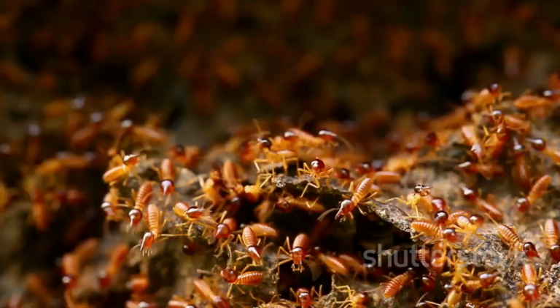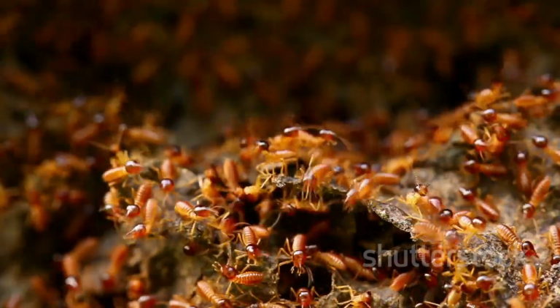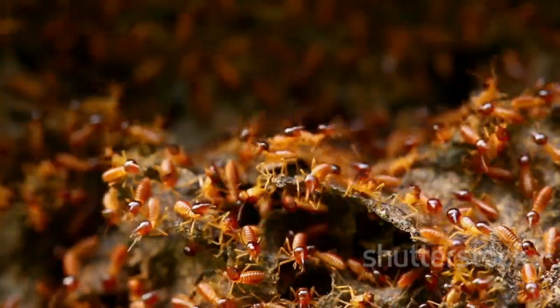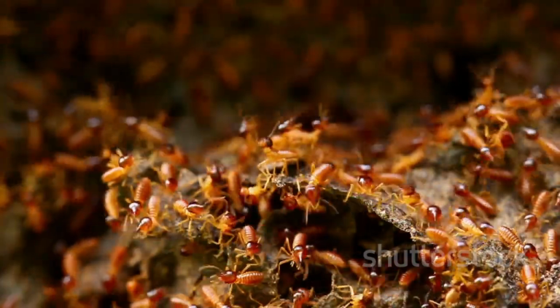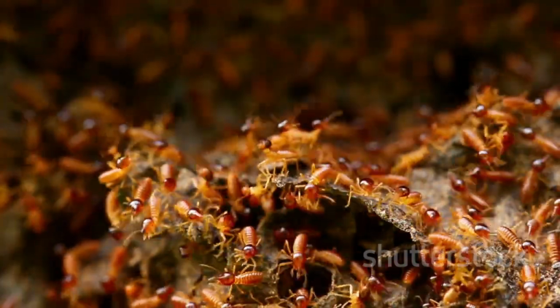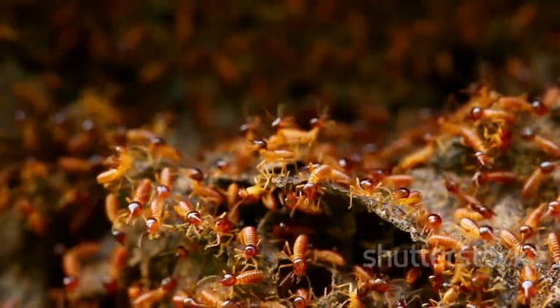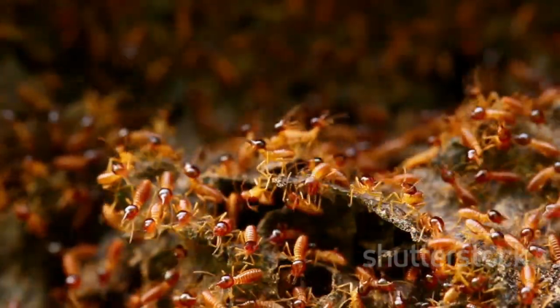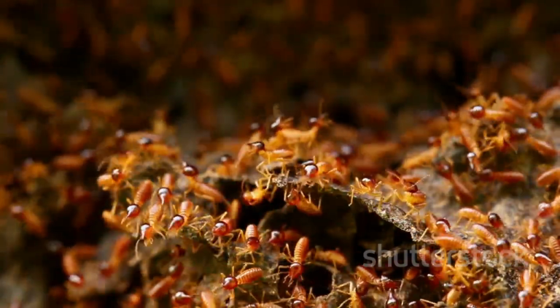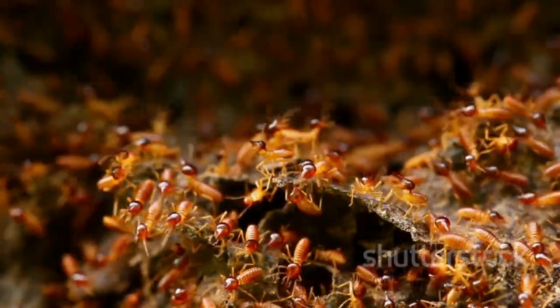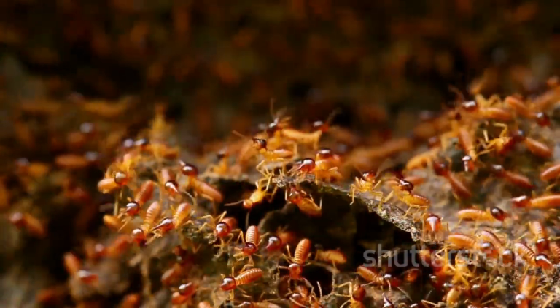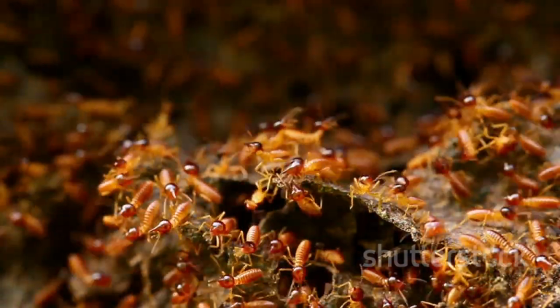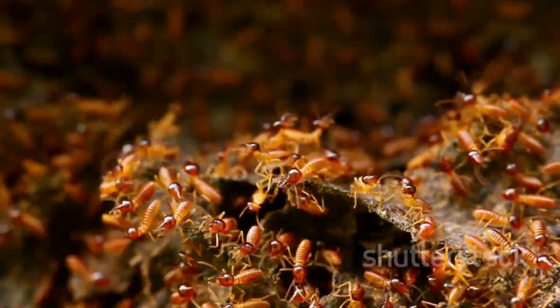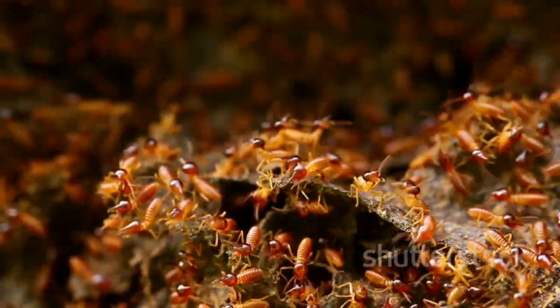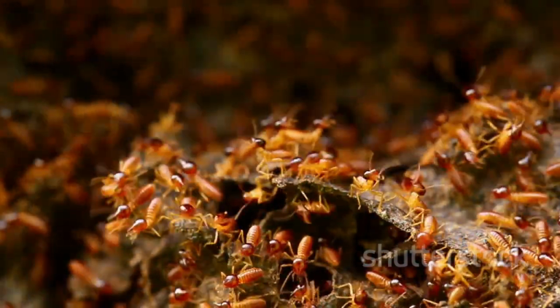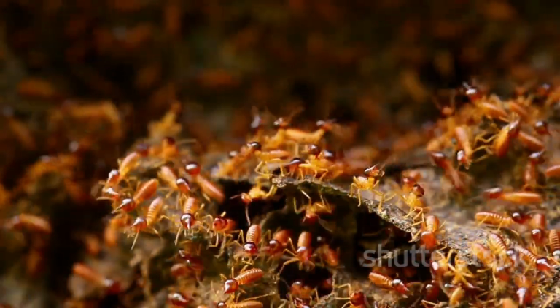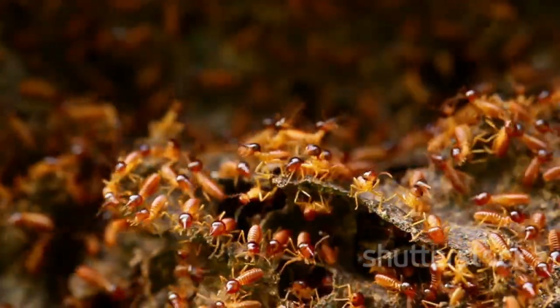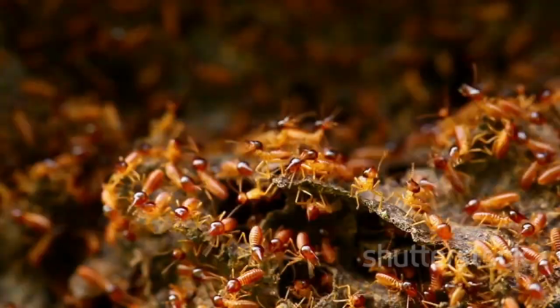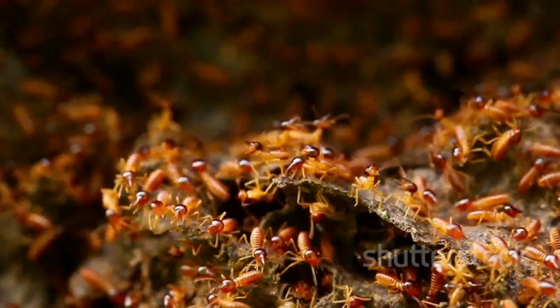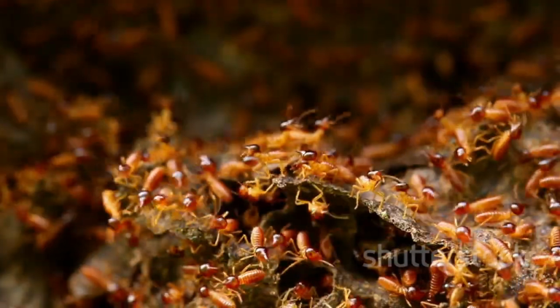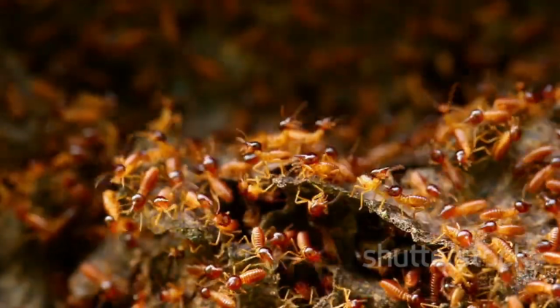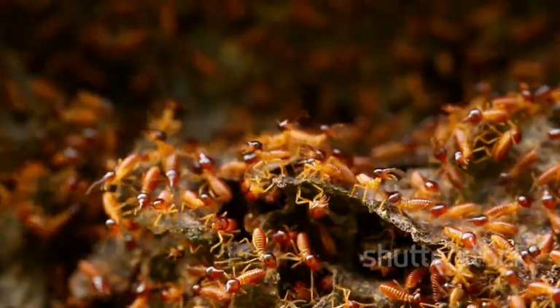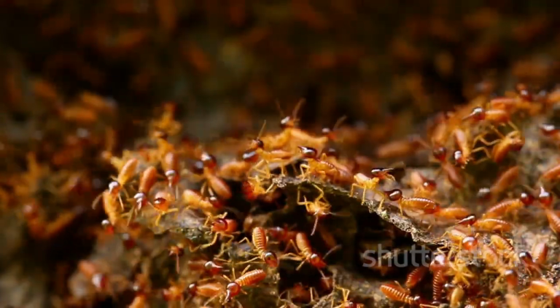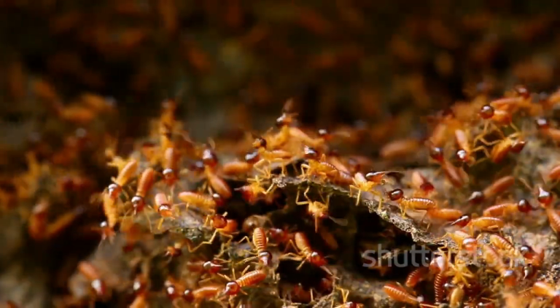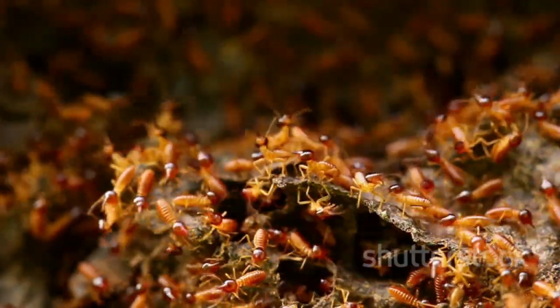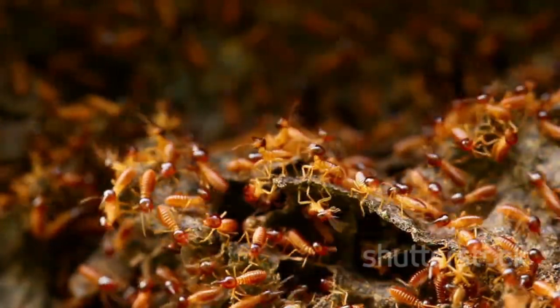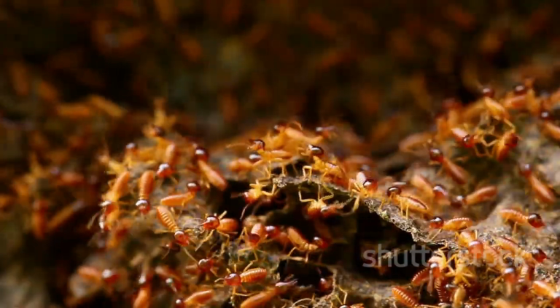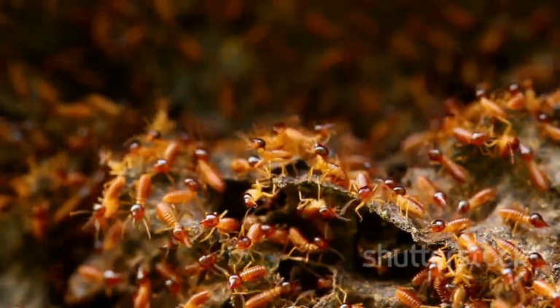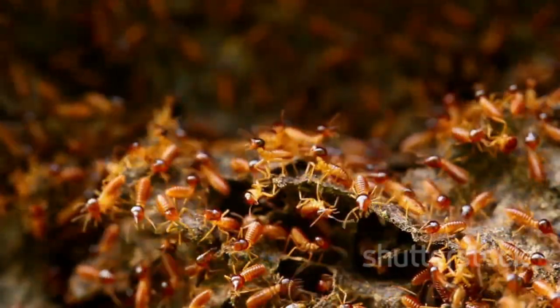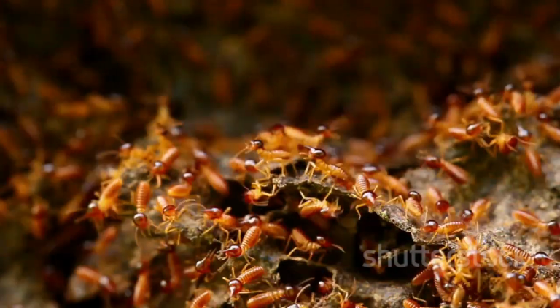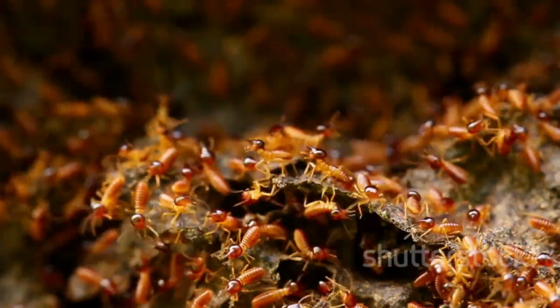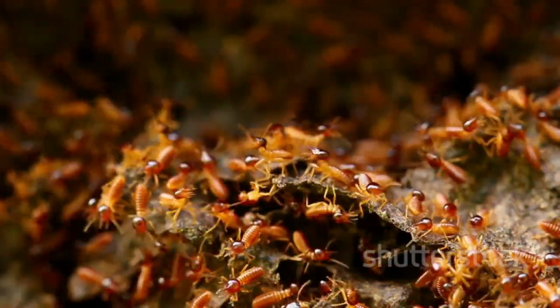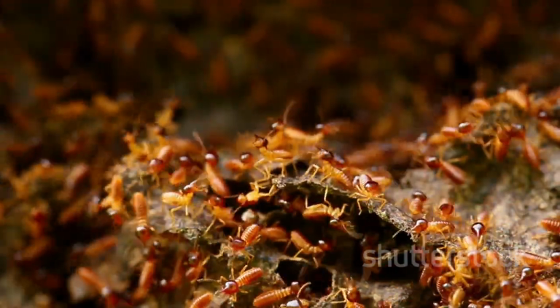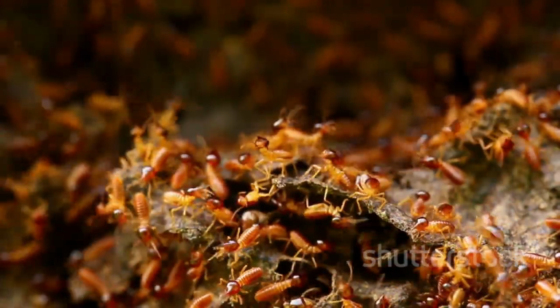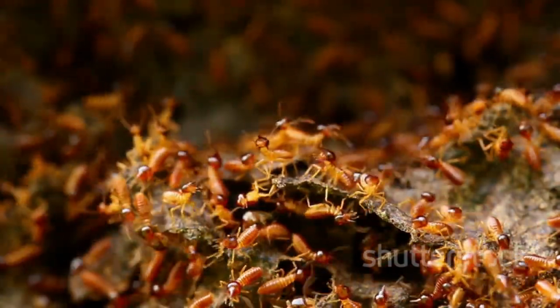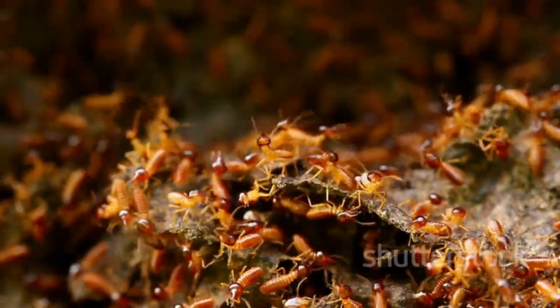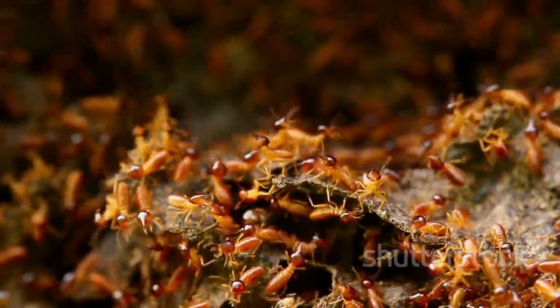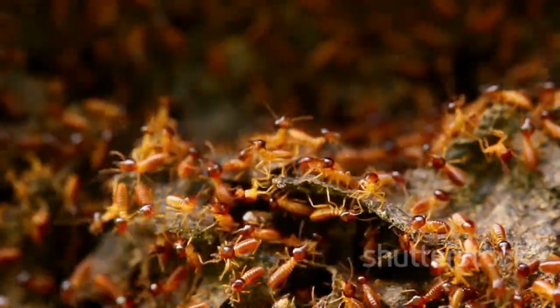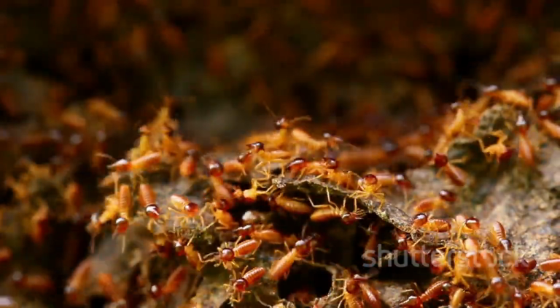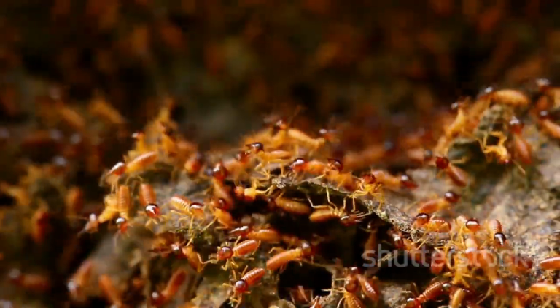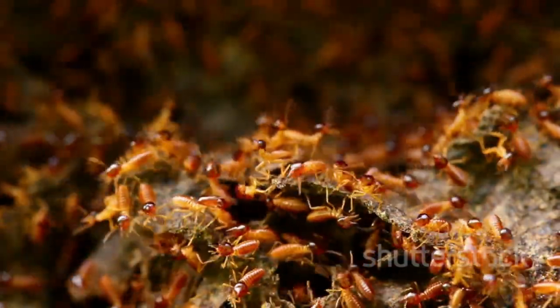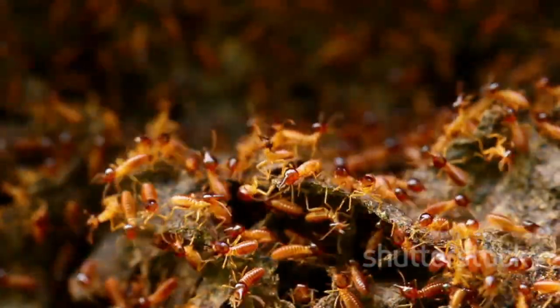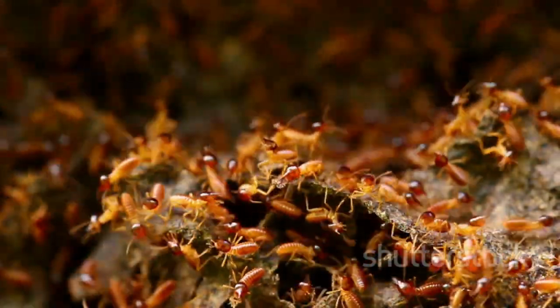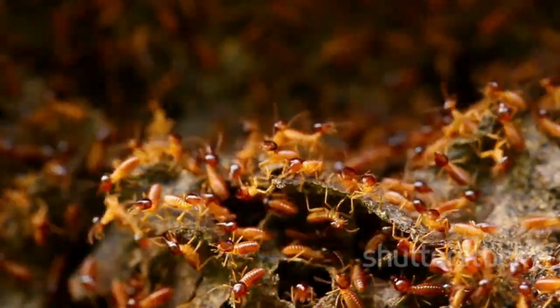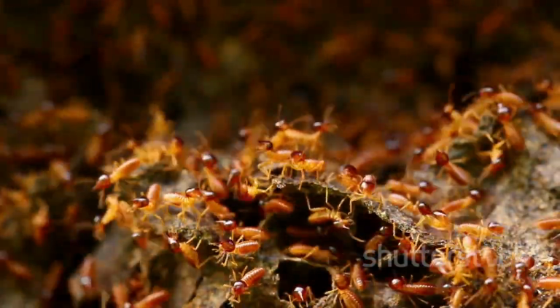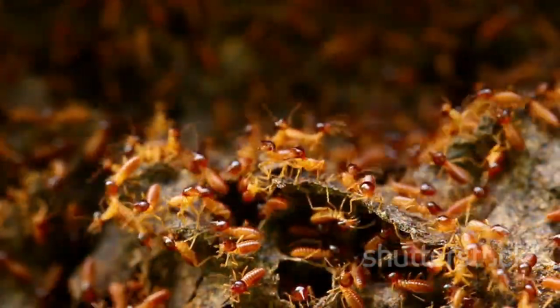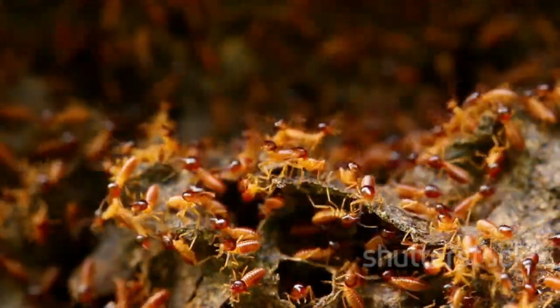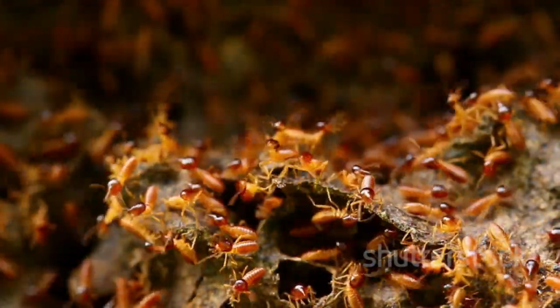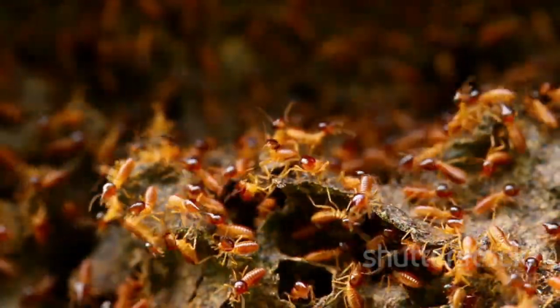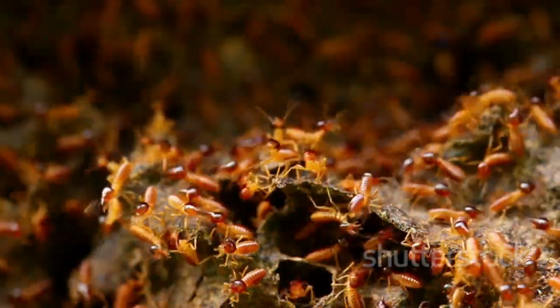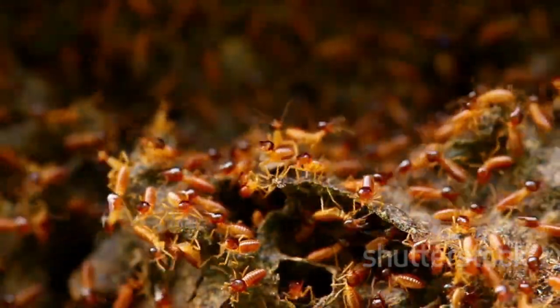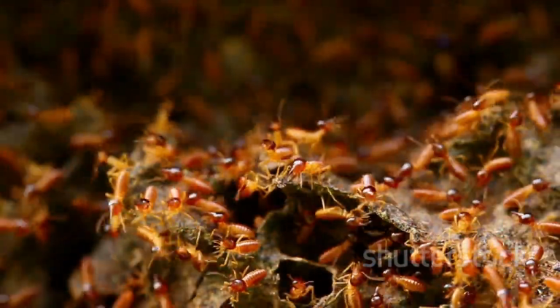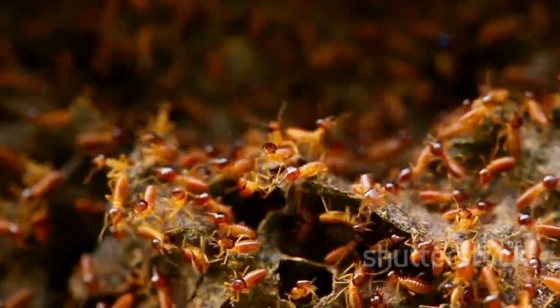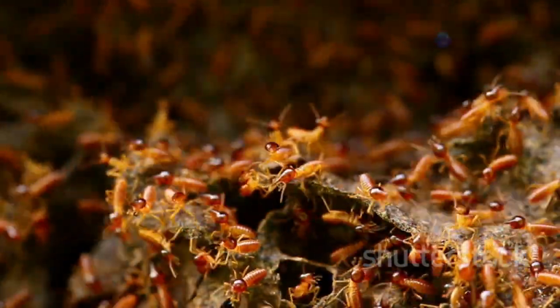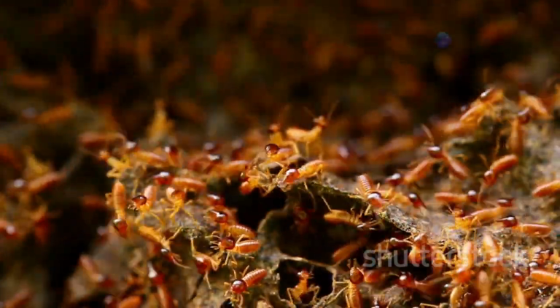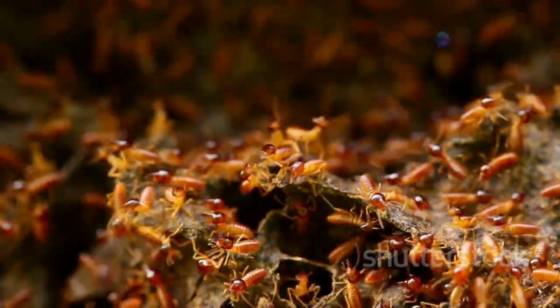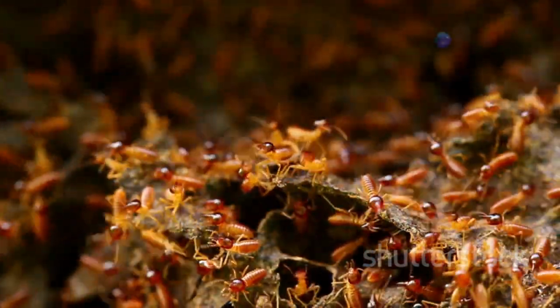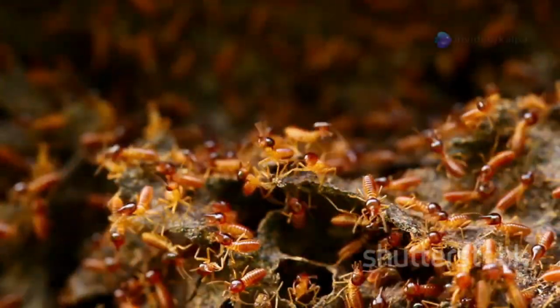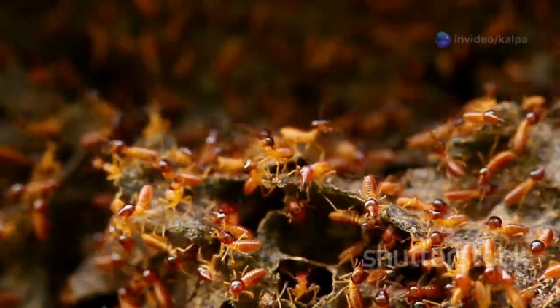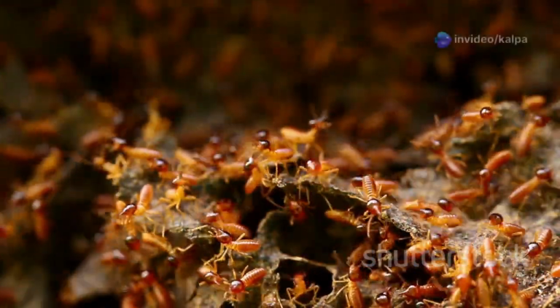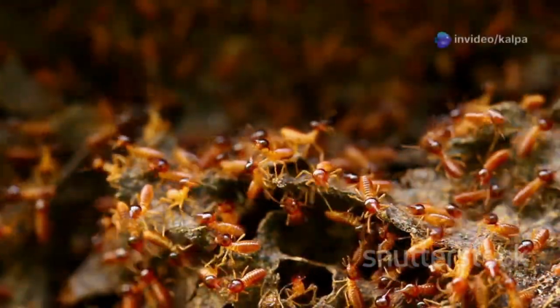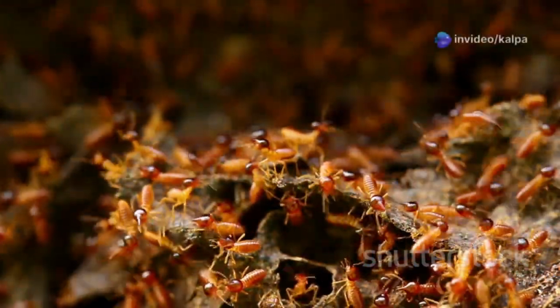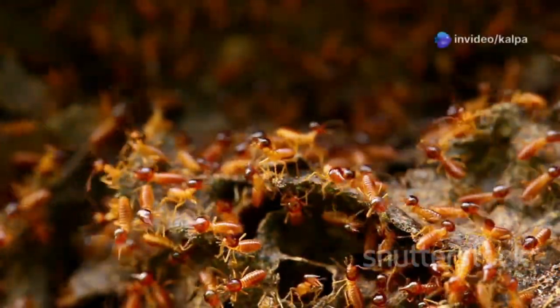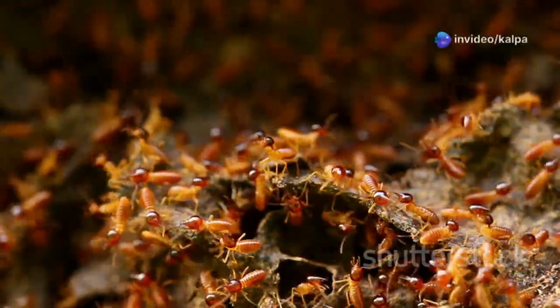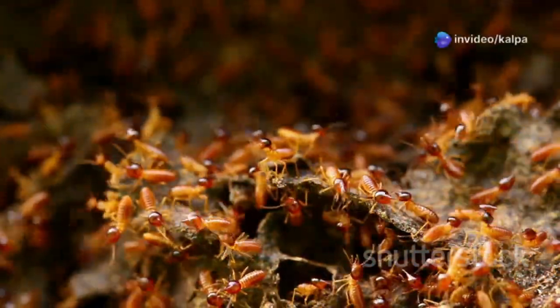As a result, termite mounds can act as natural indicators, signalling the potential presence of diamonds in the surrounding area.